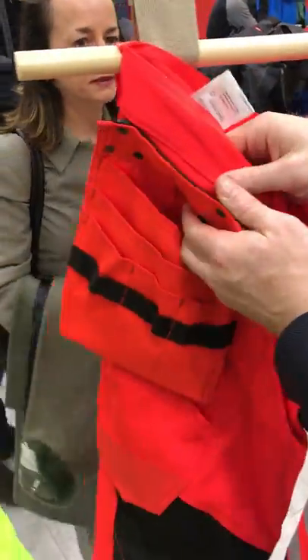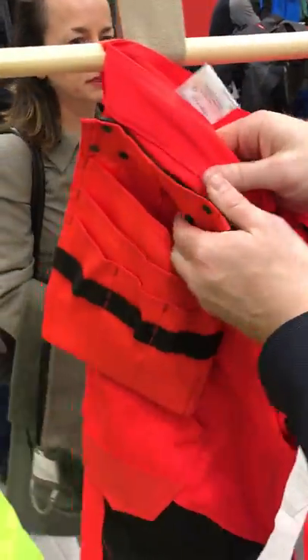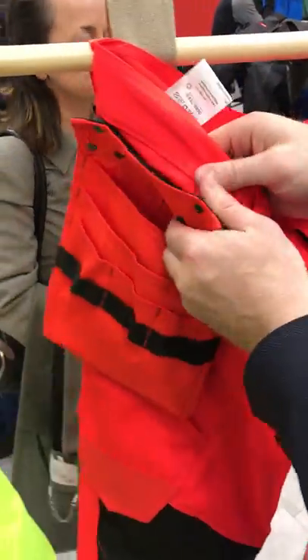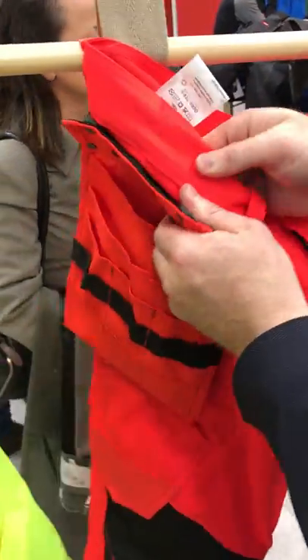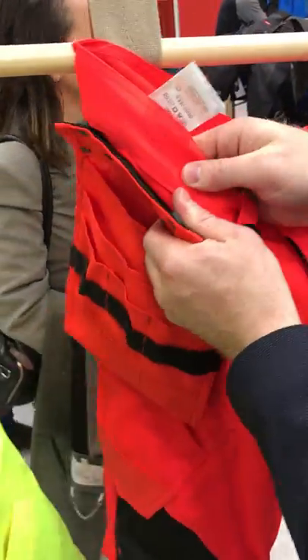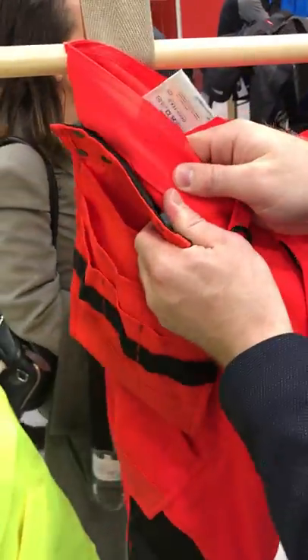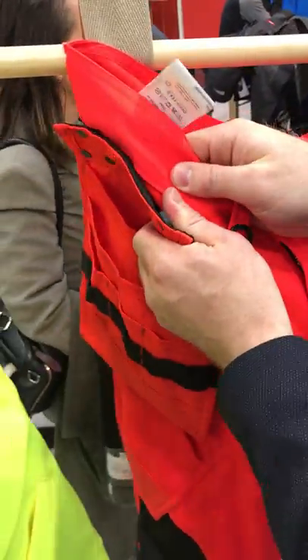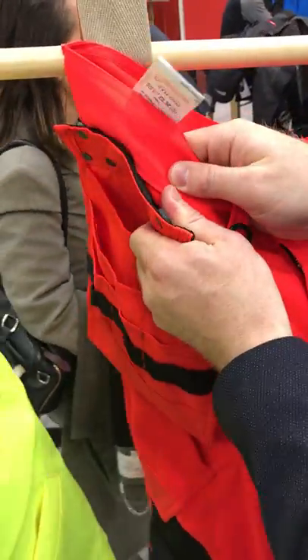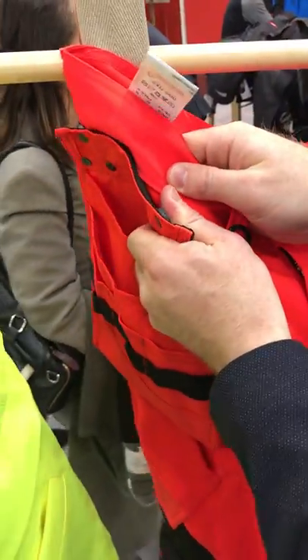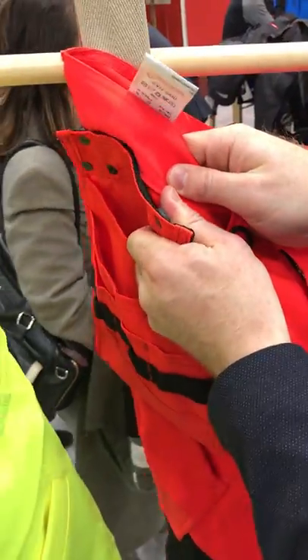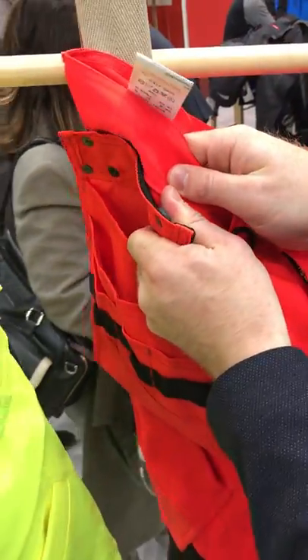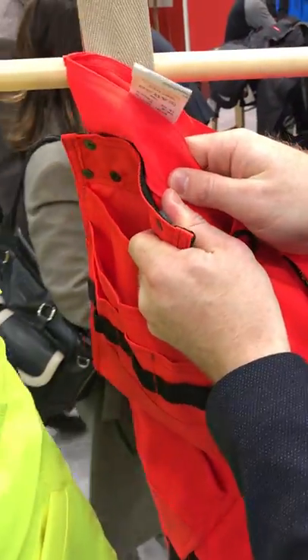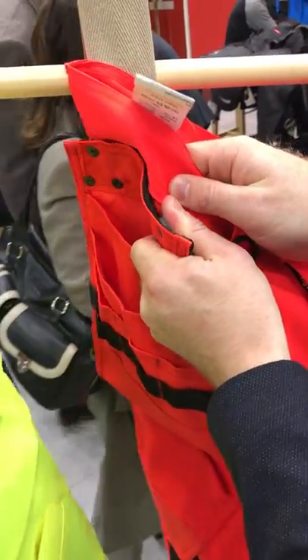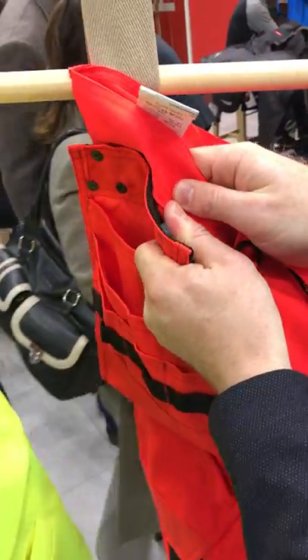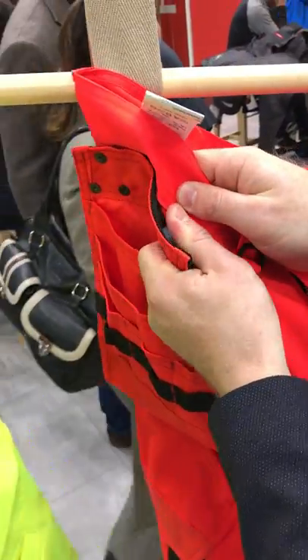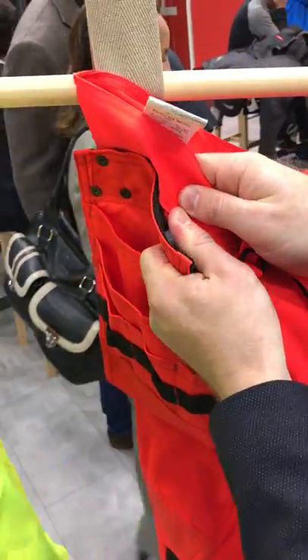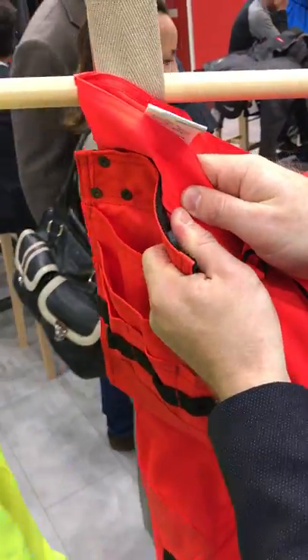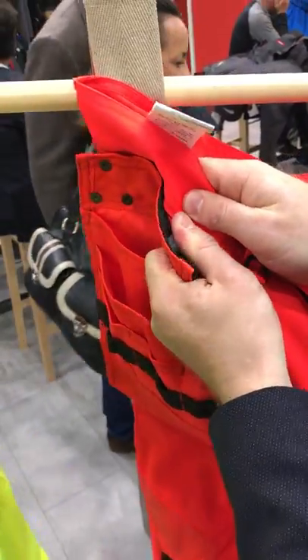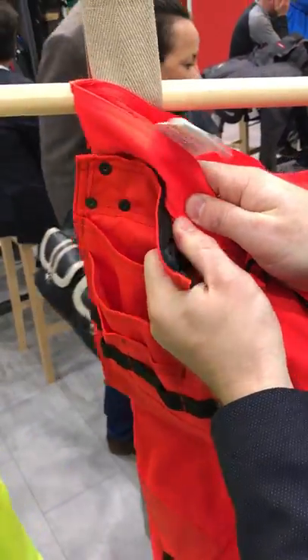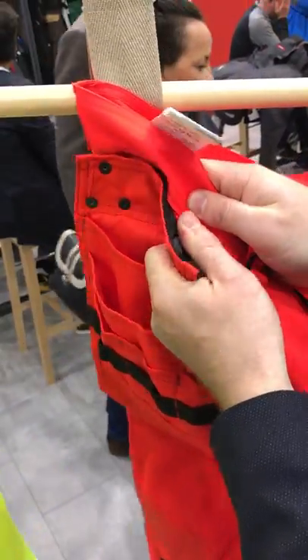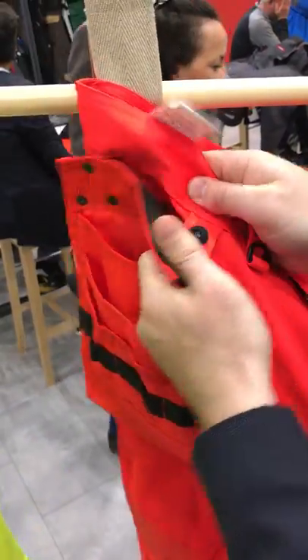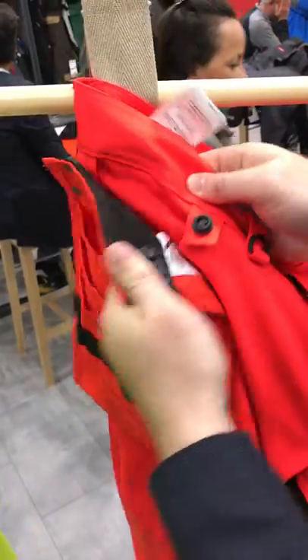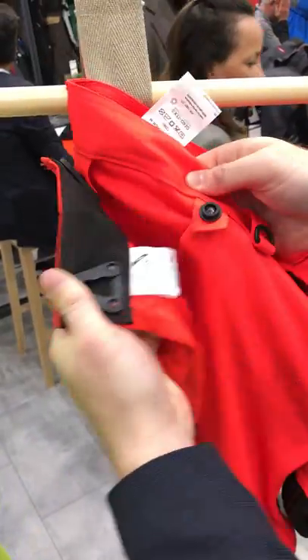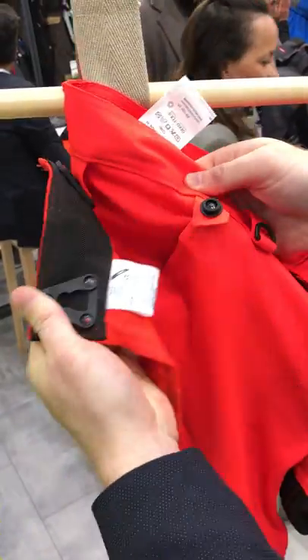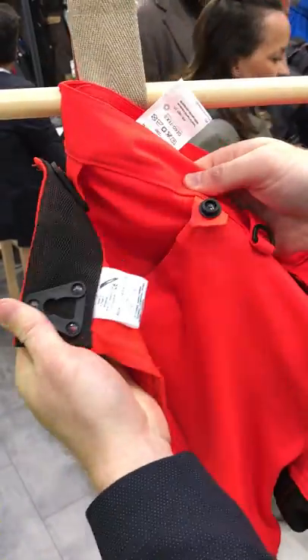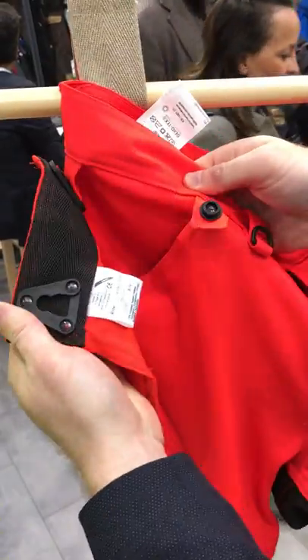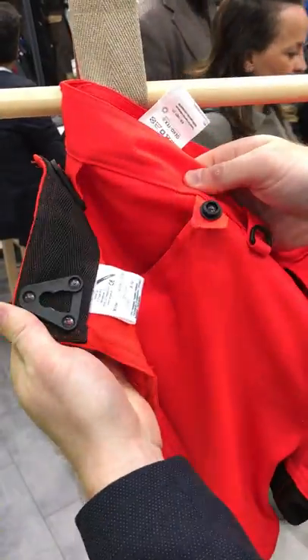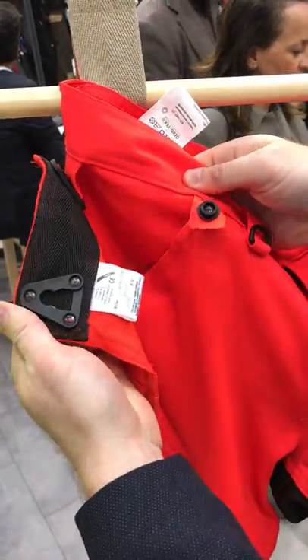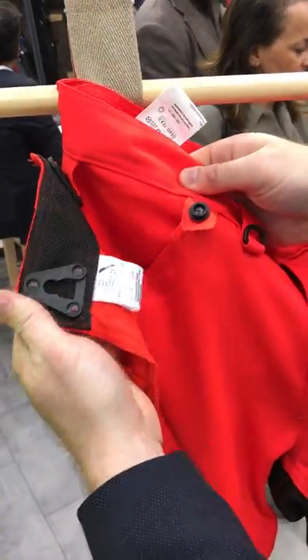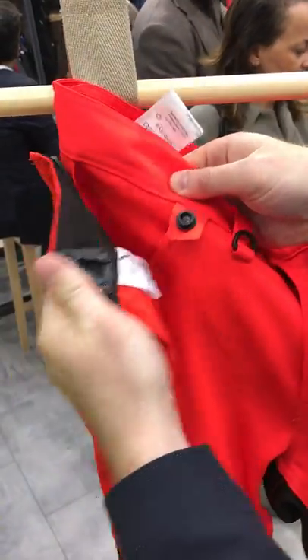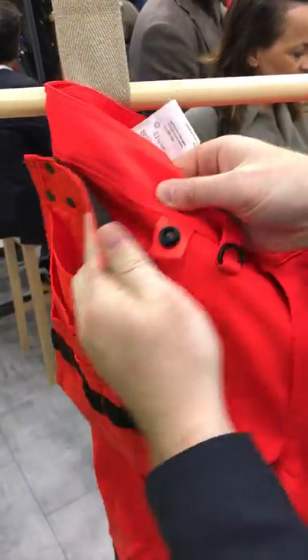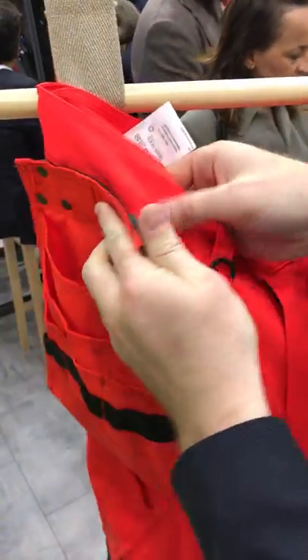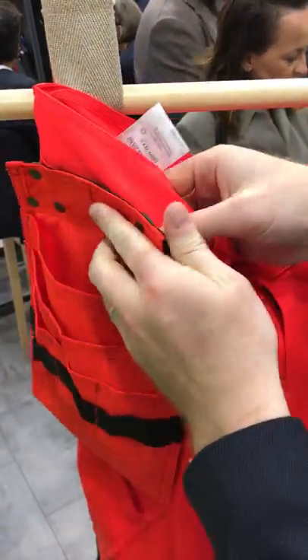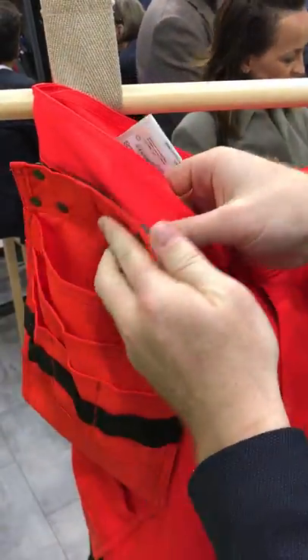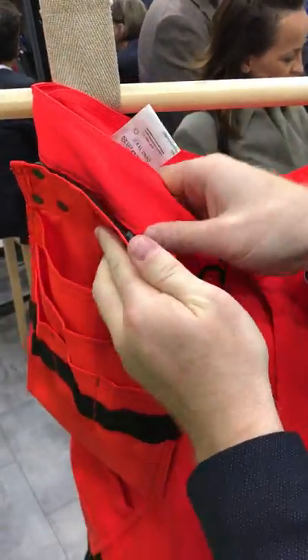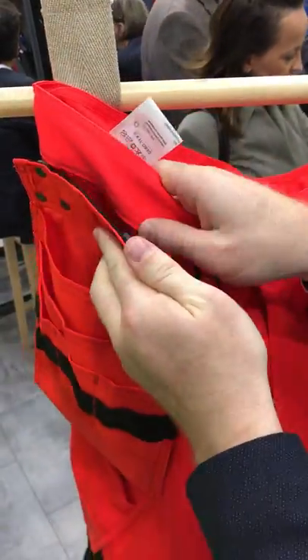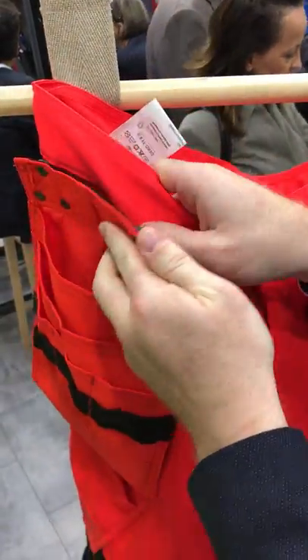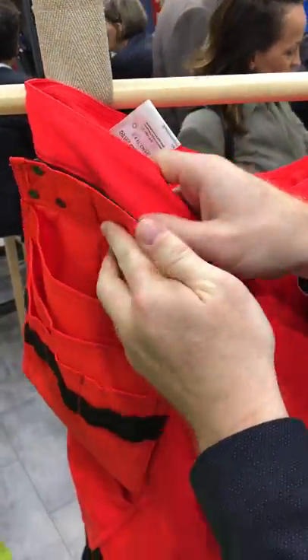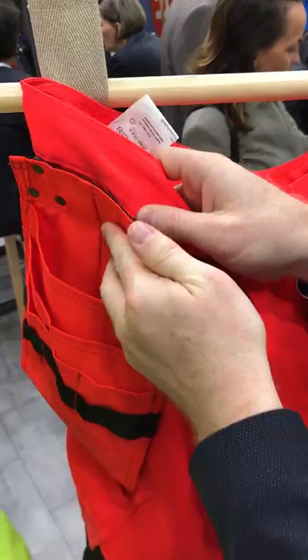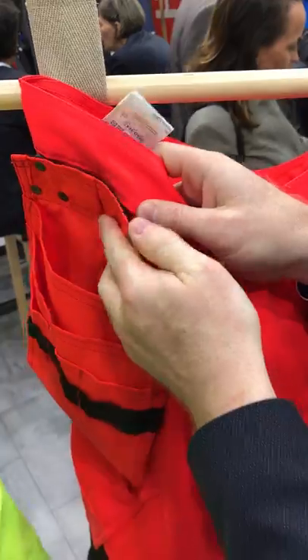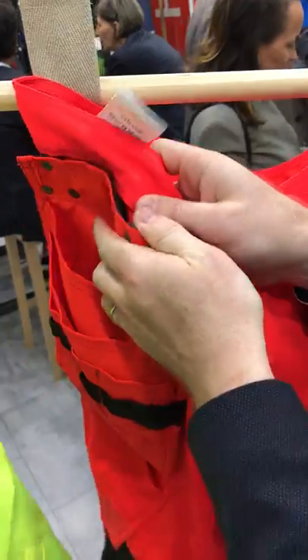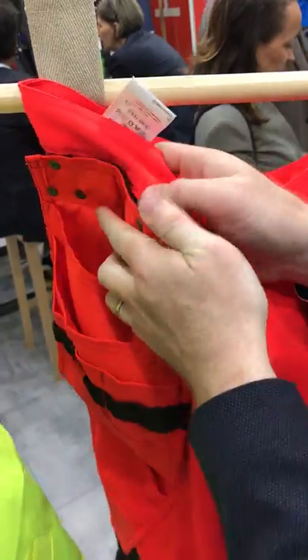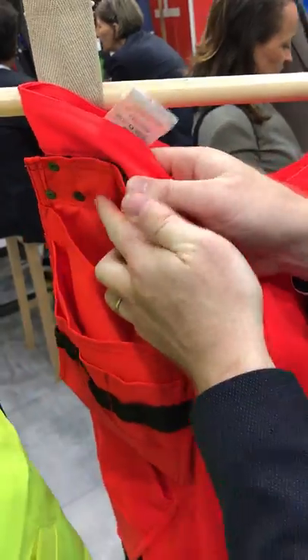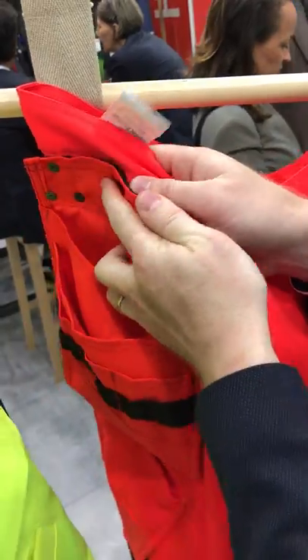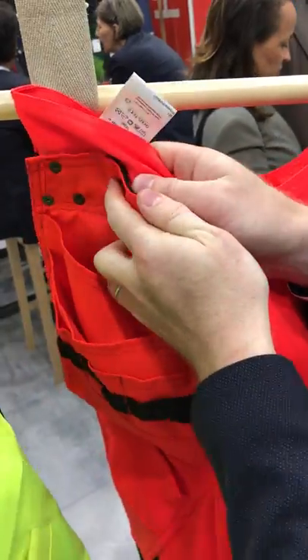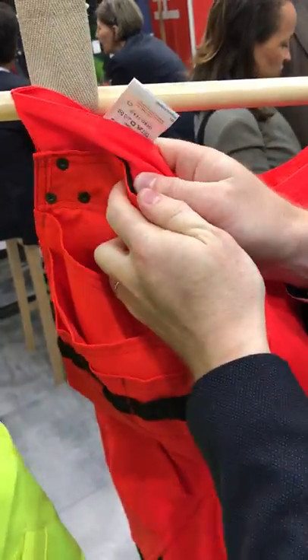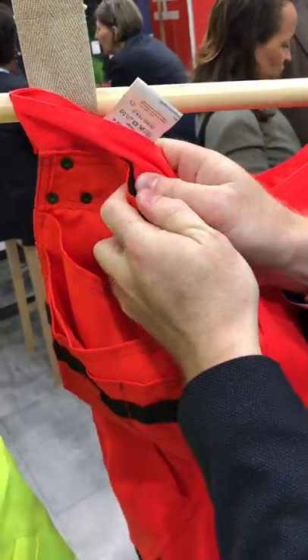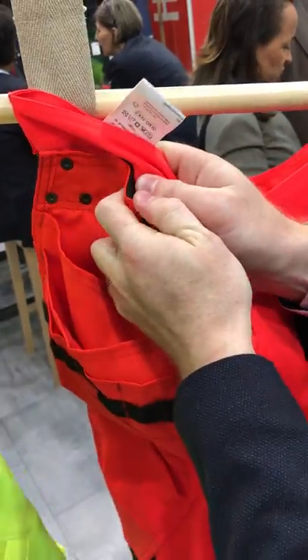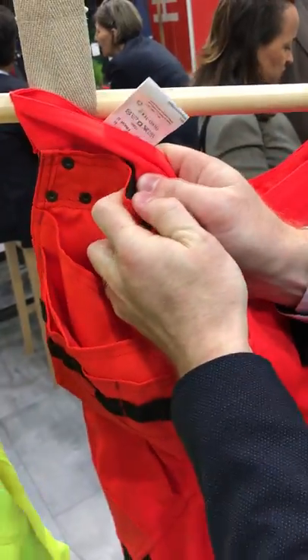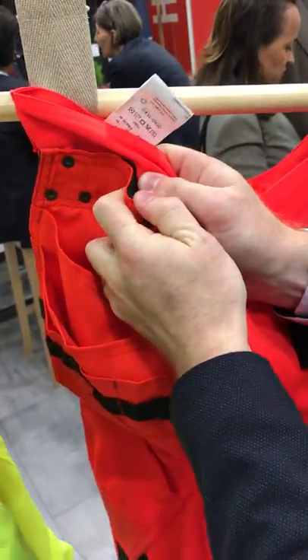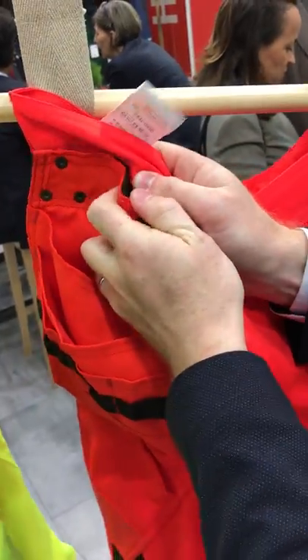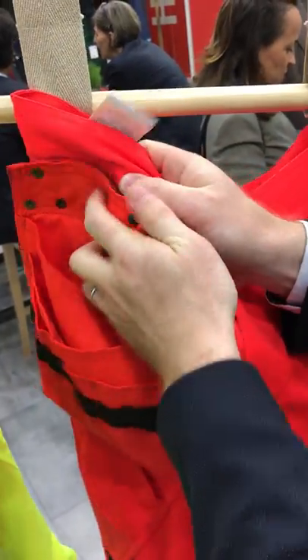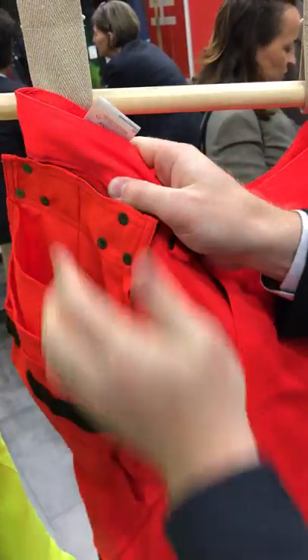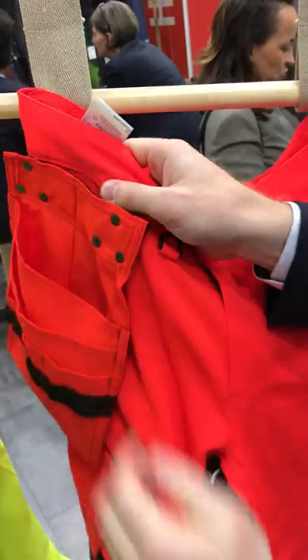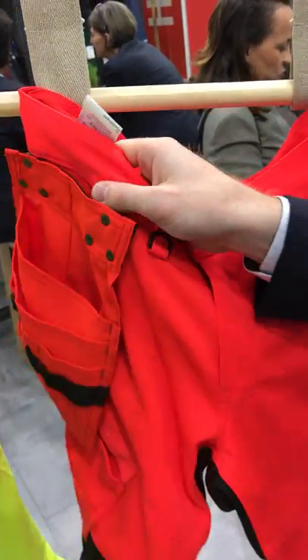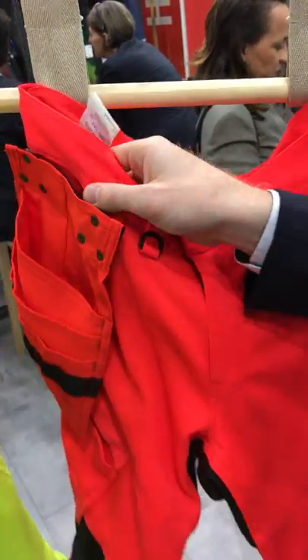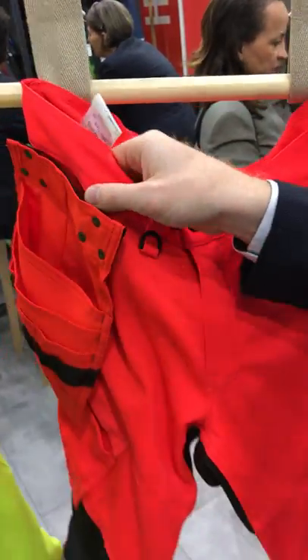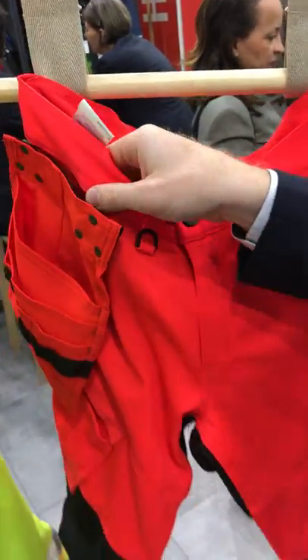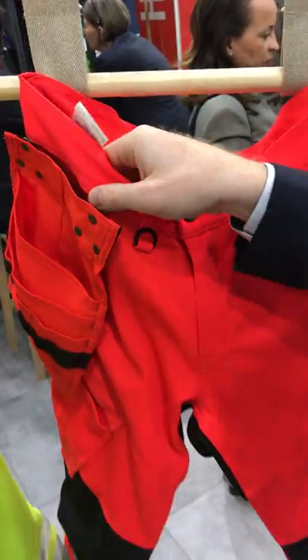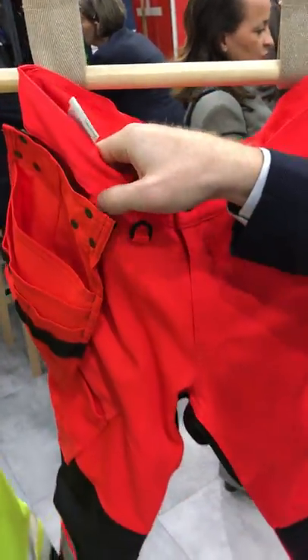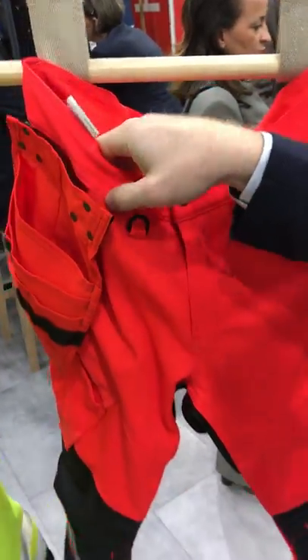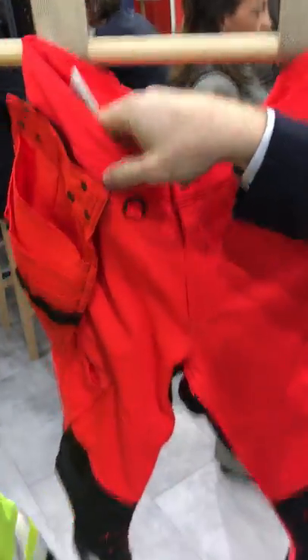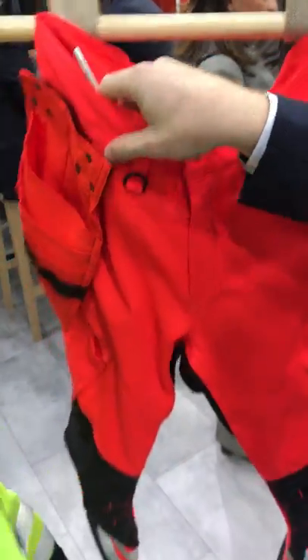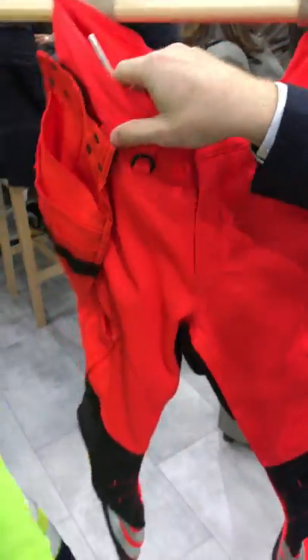It's a YKK locking system and they clip-on and clip-off.